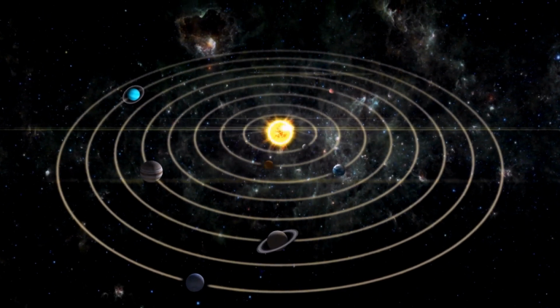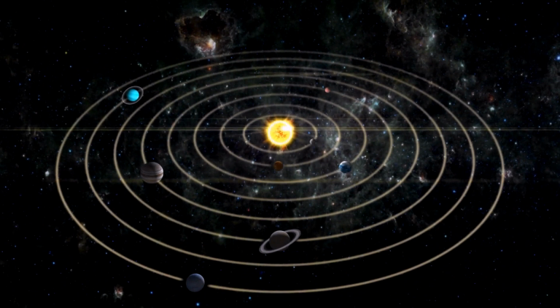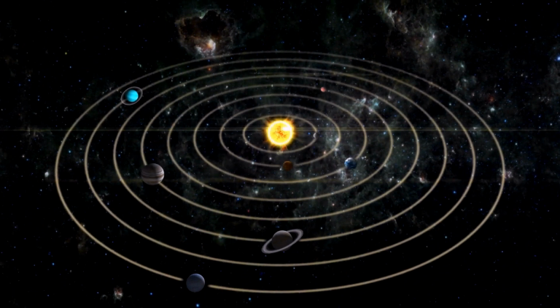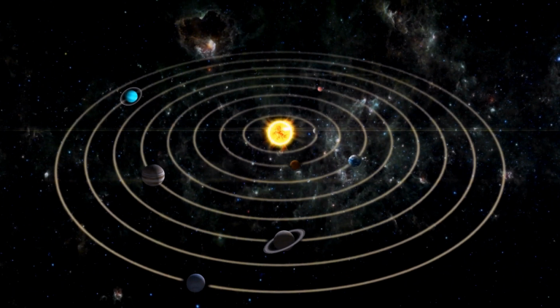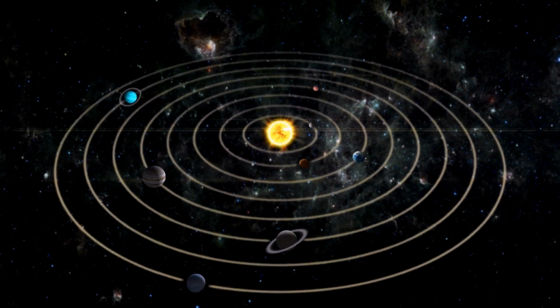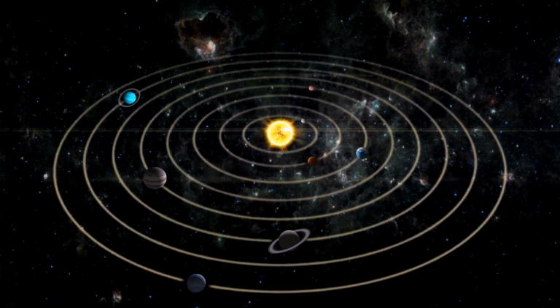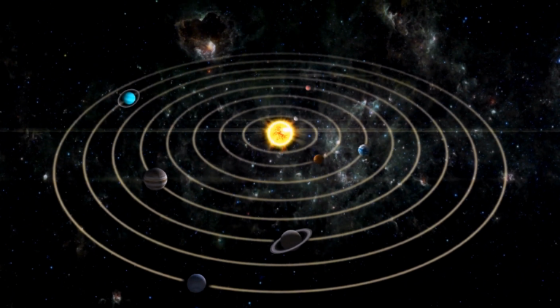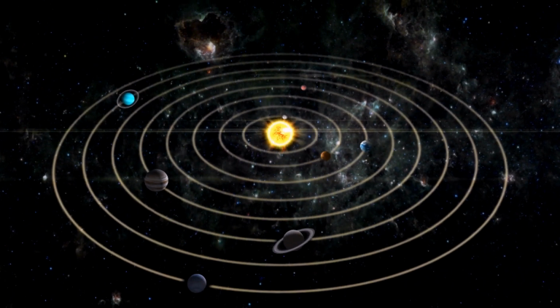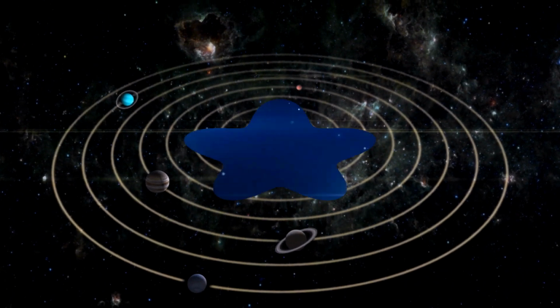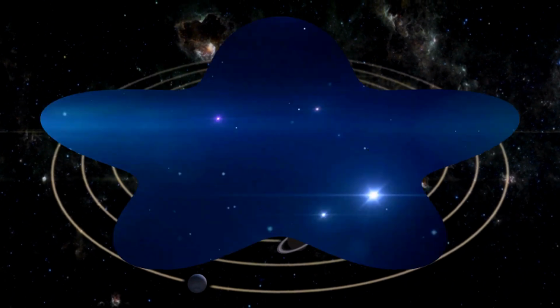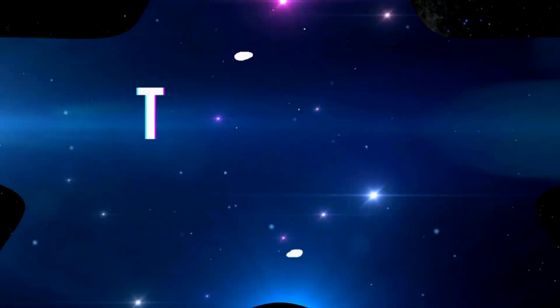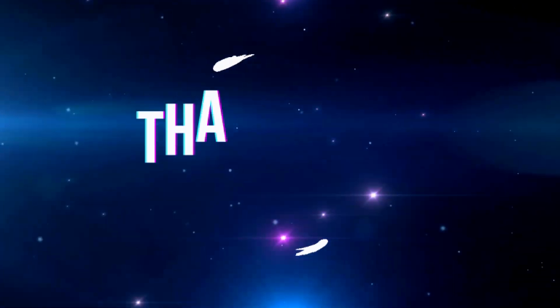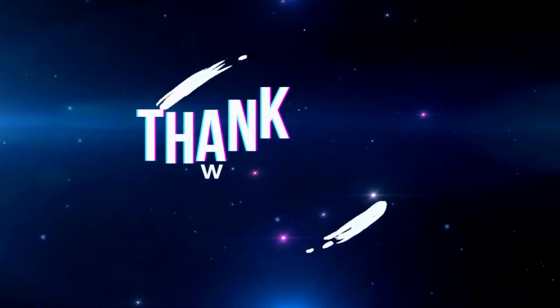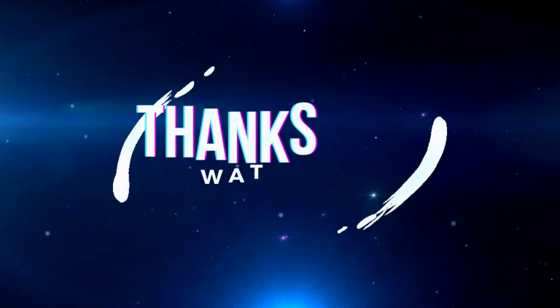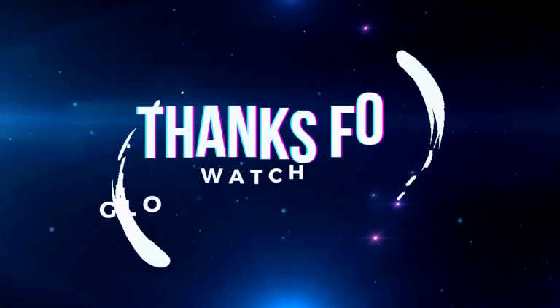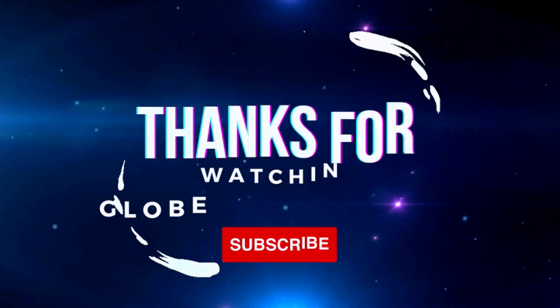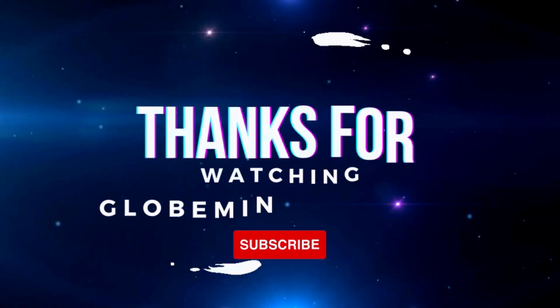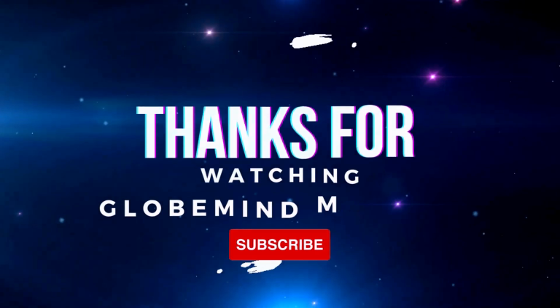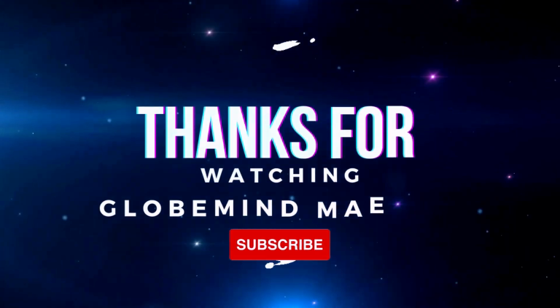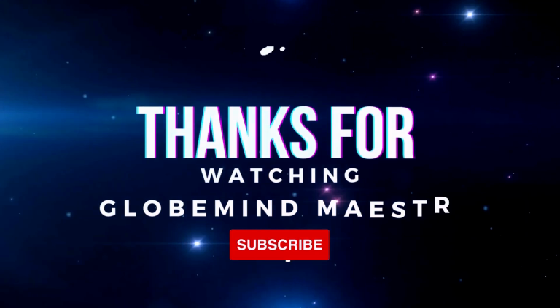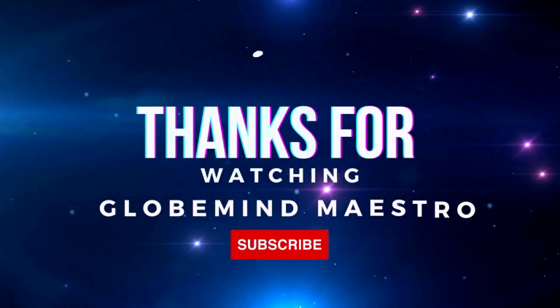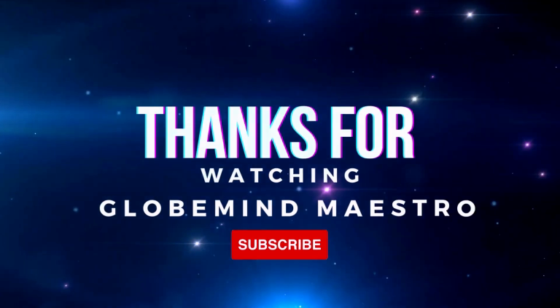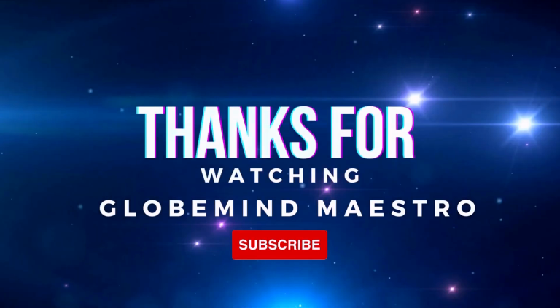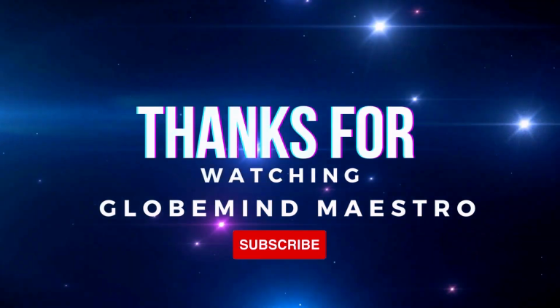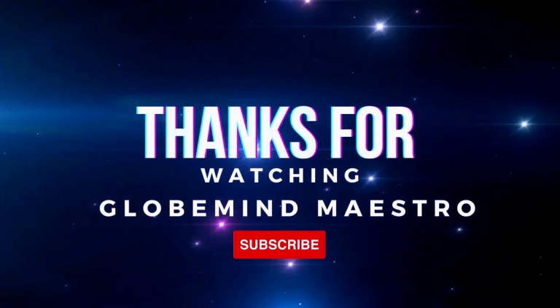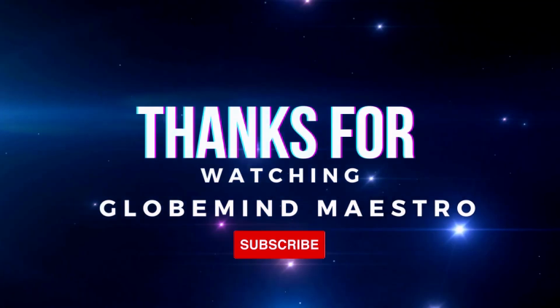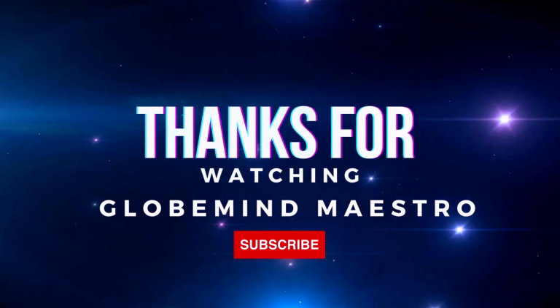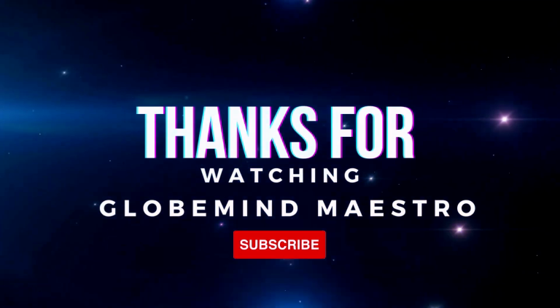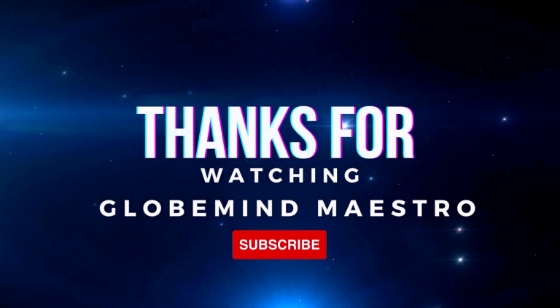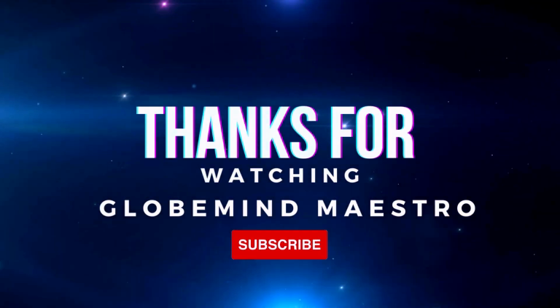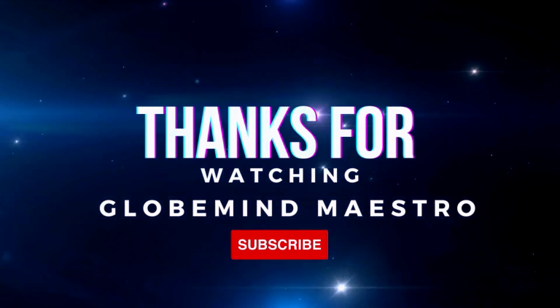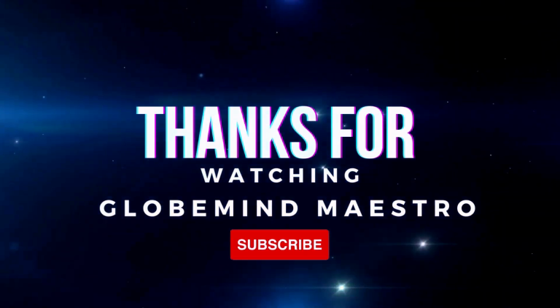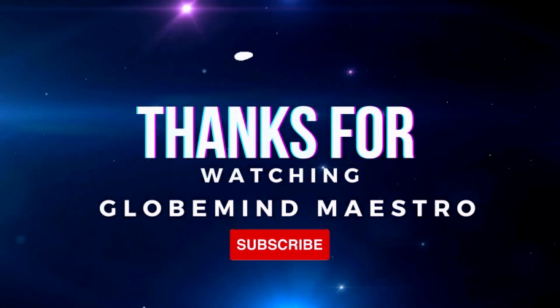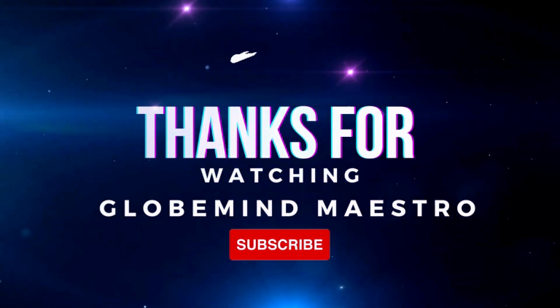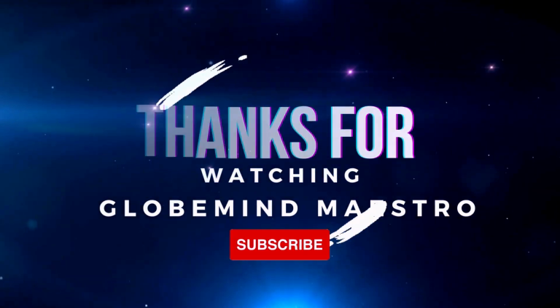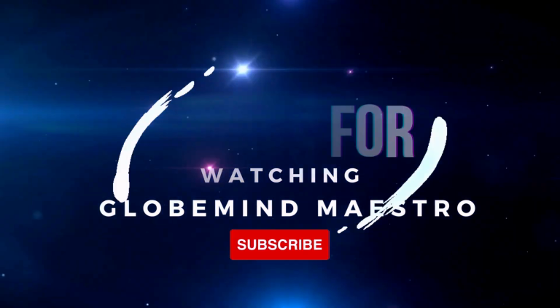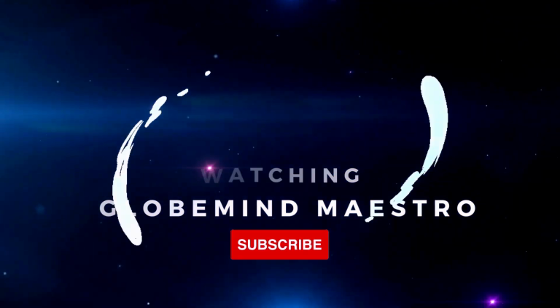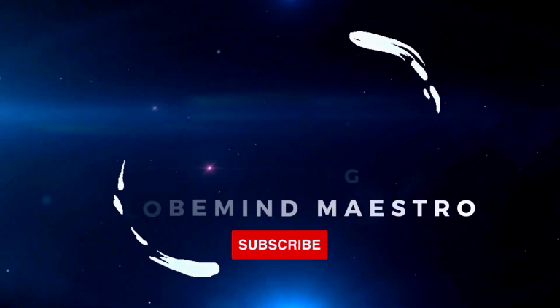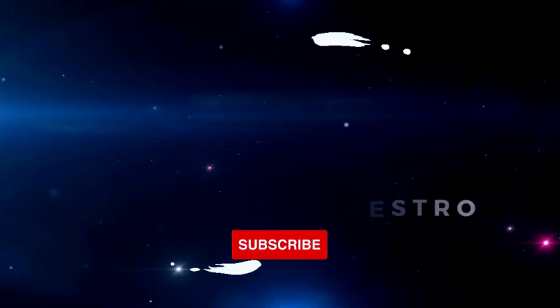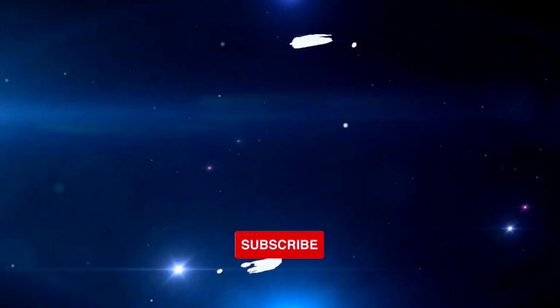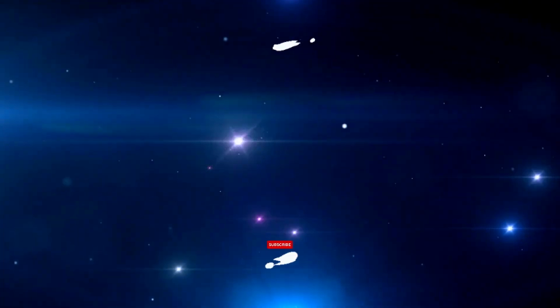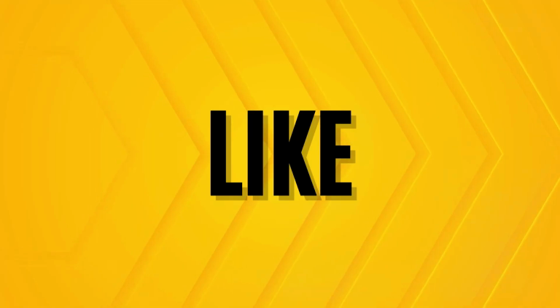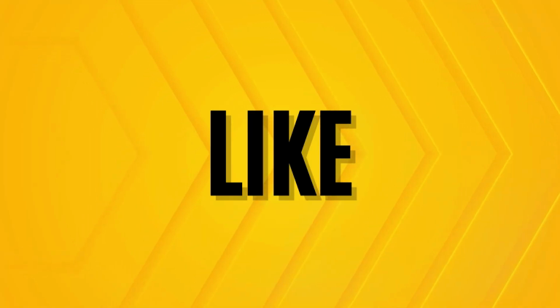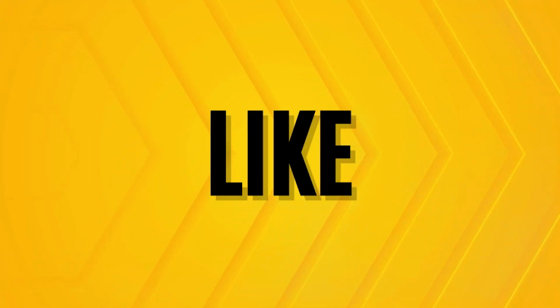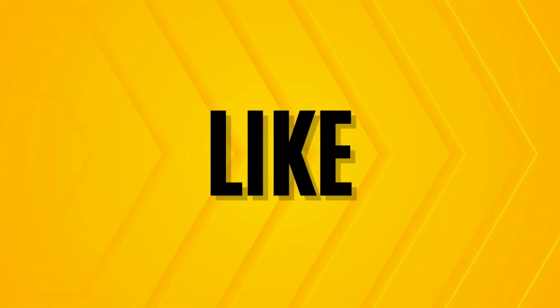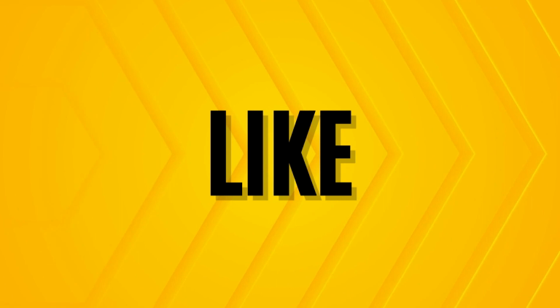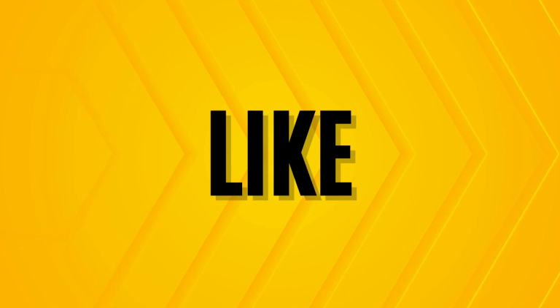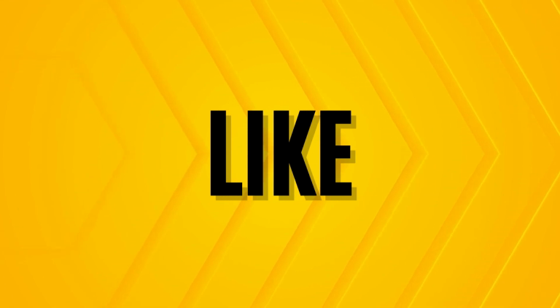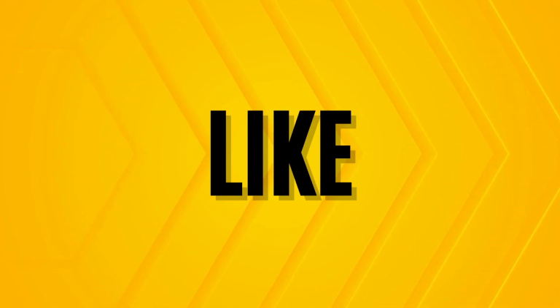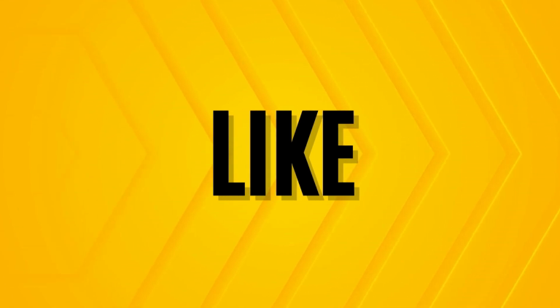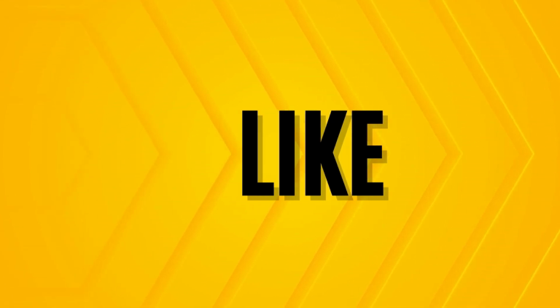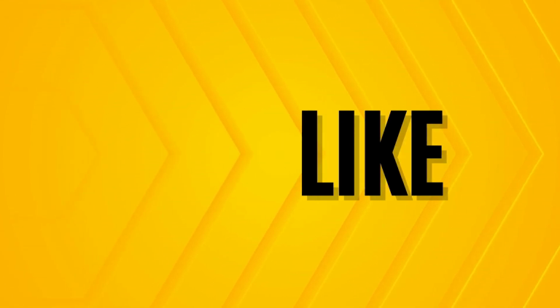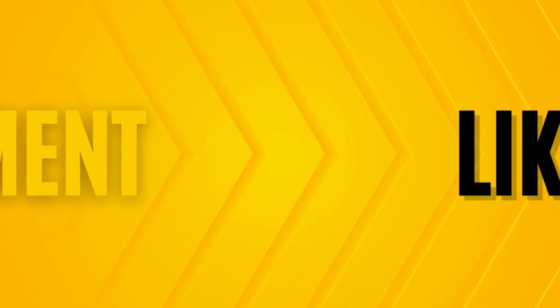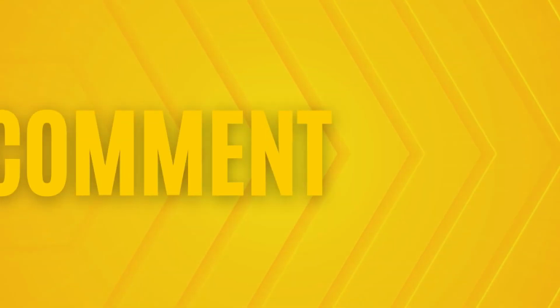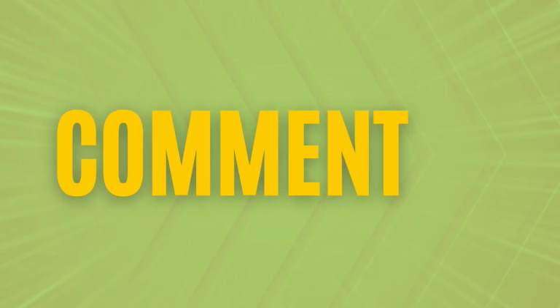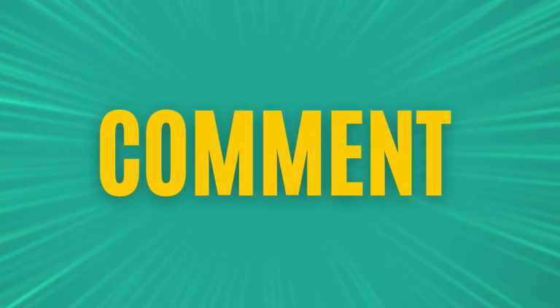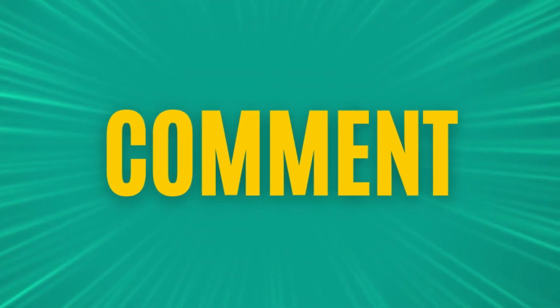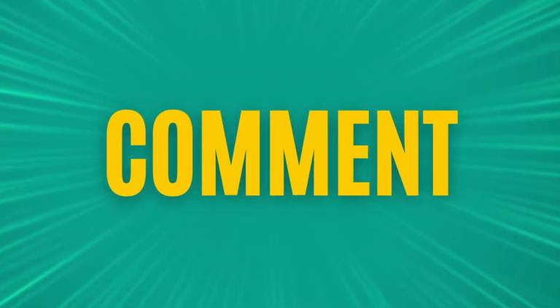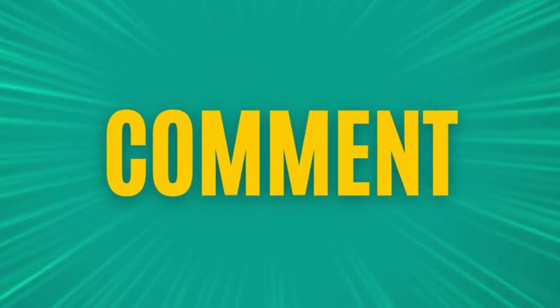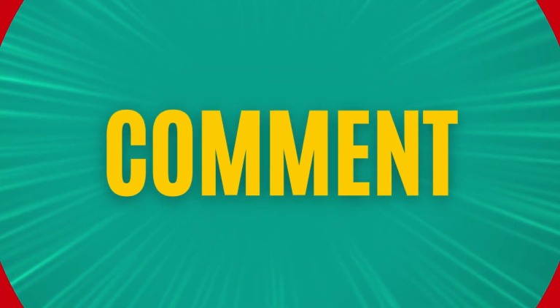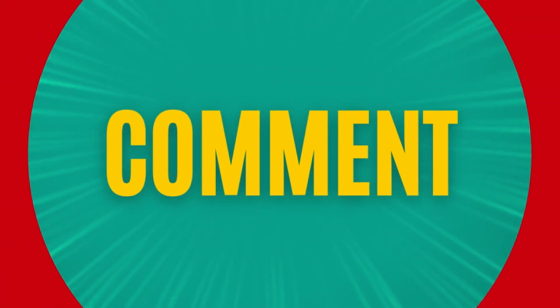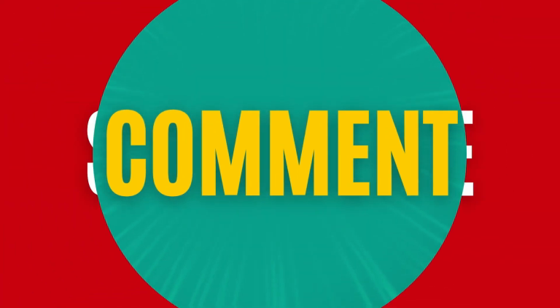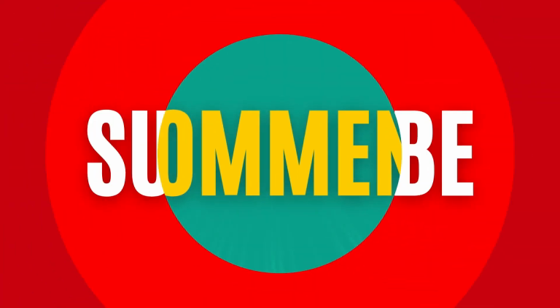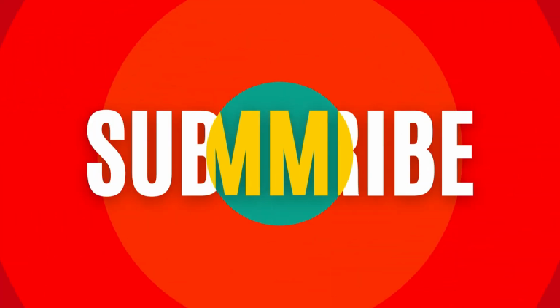Thank you for joining us today on Globamind. Don't forget to like, comment, and subscribe for more exciting cosmic adventures!